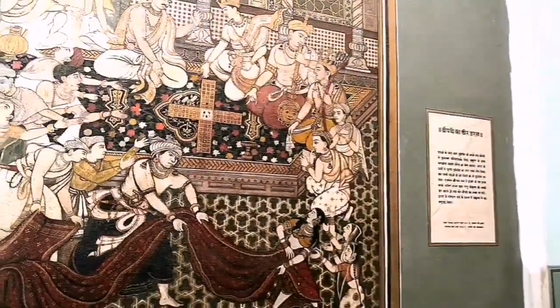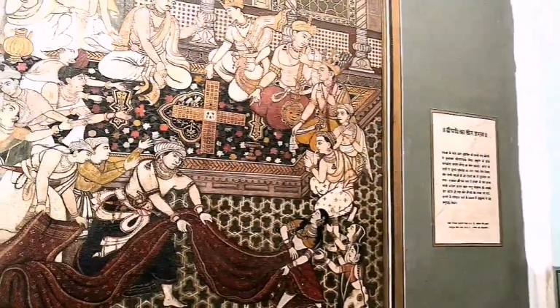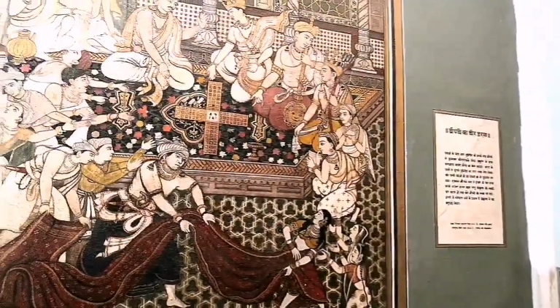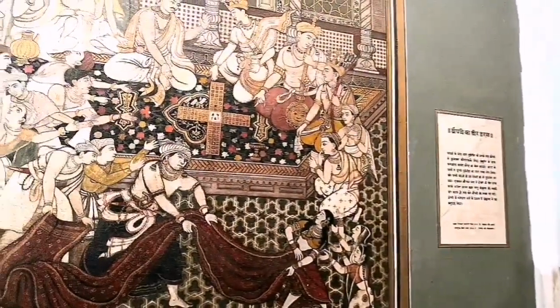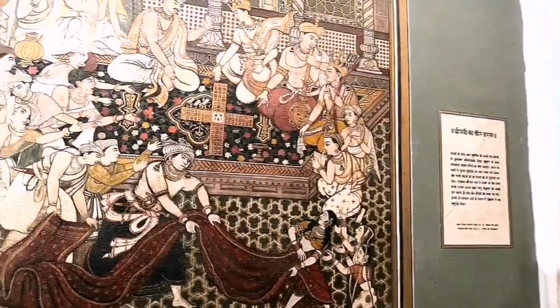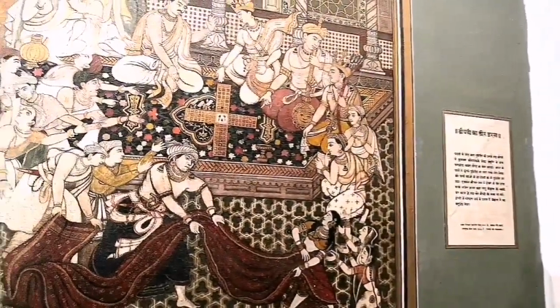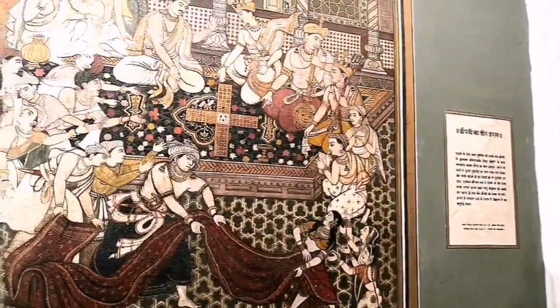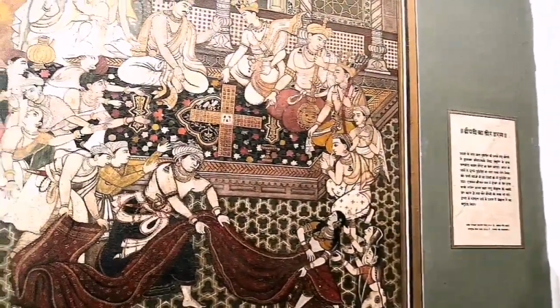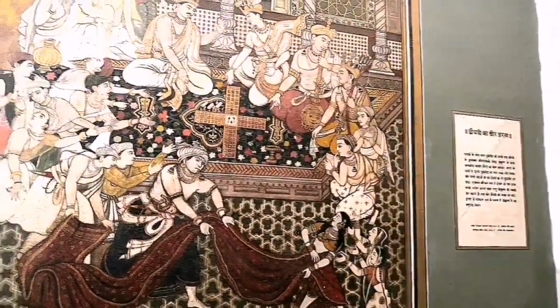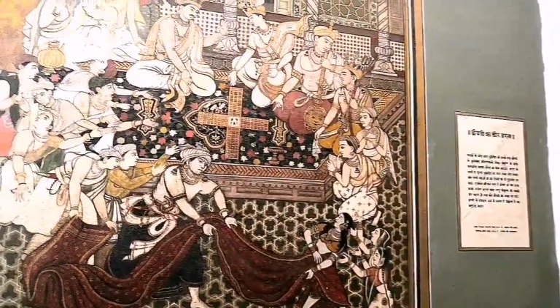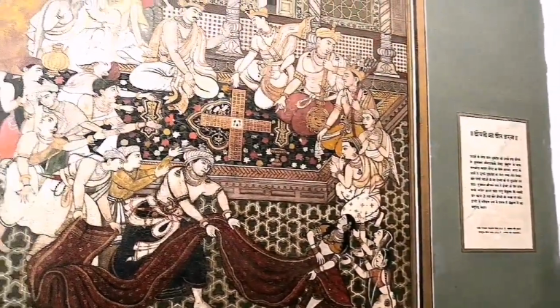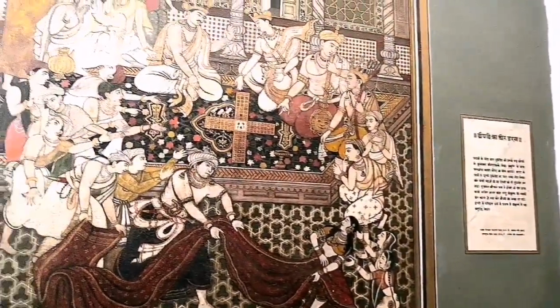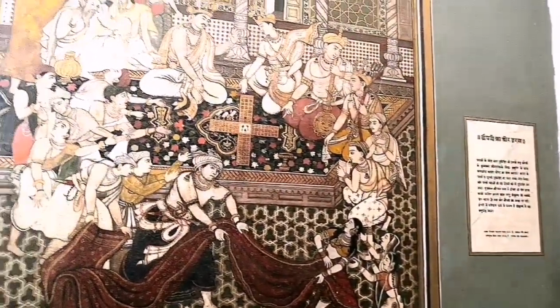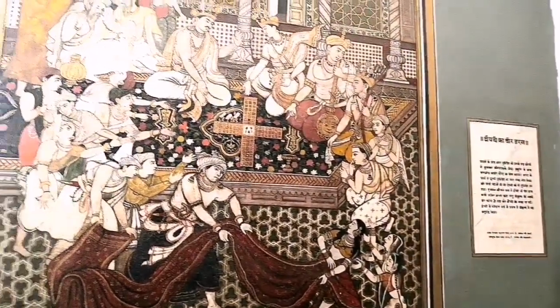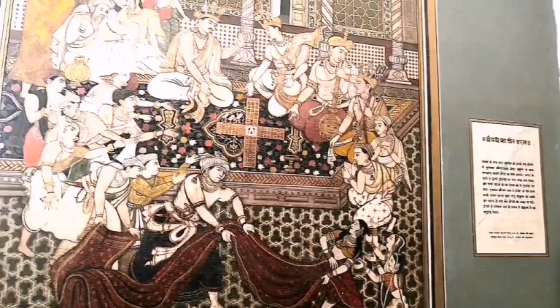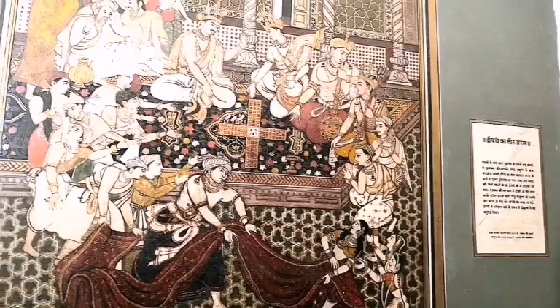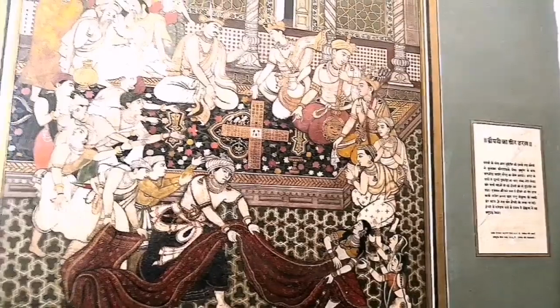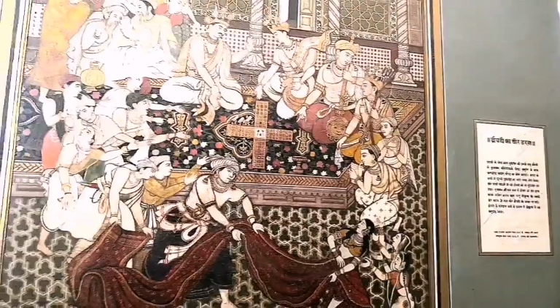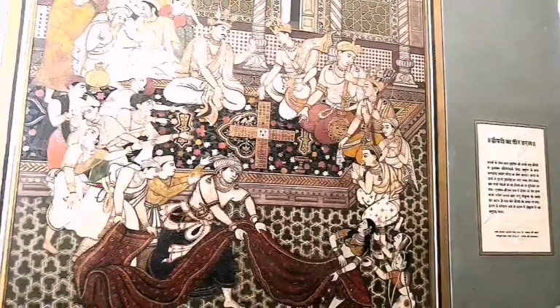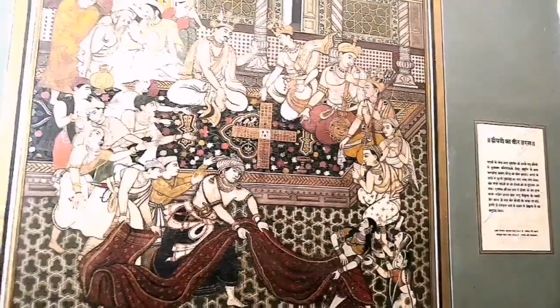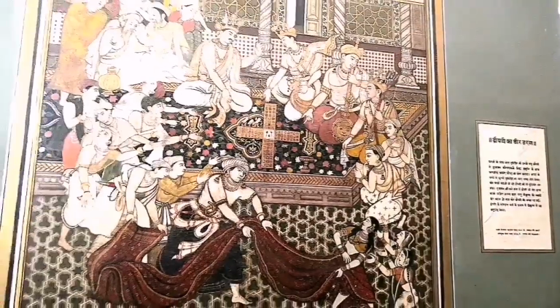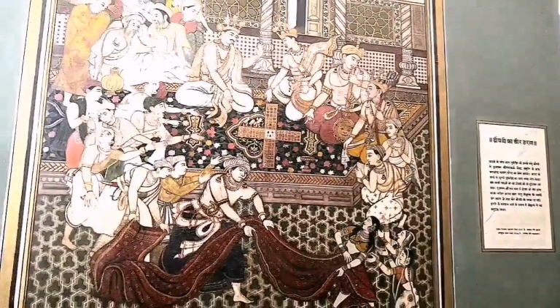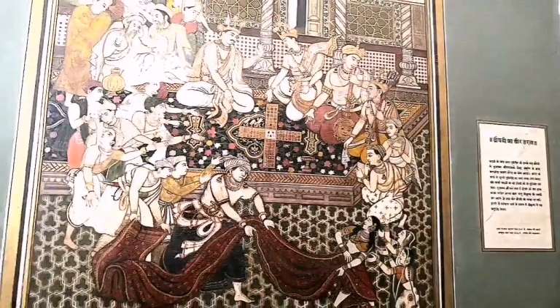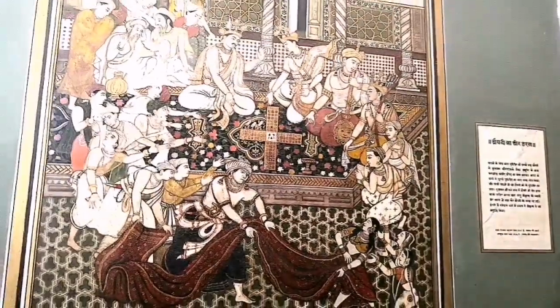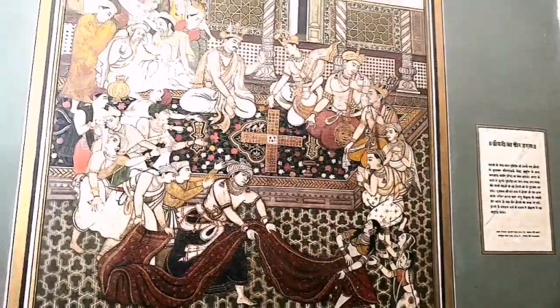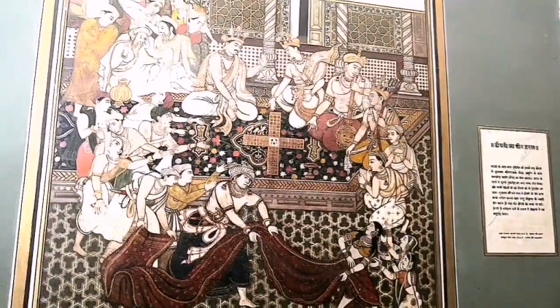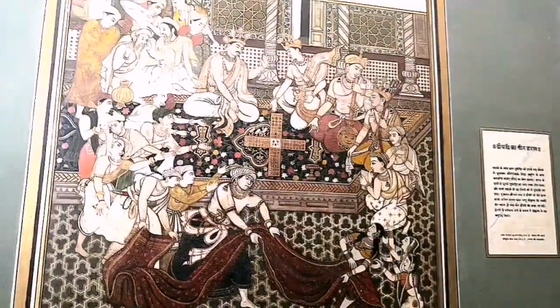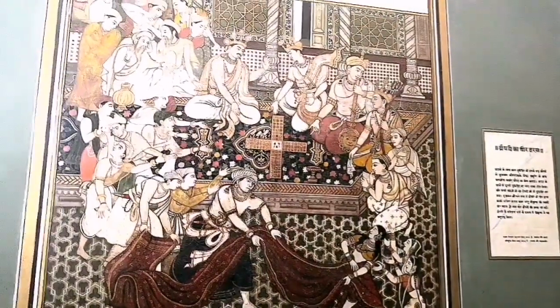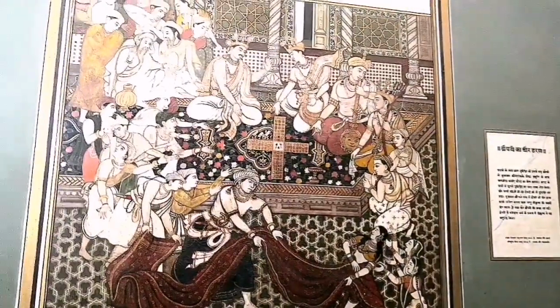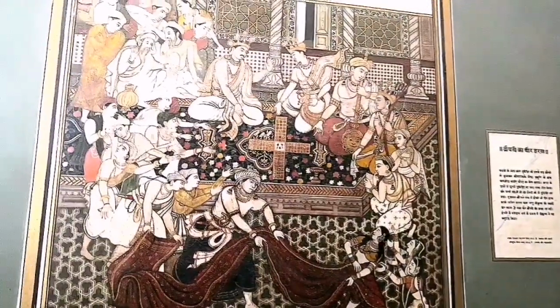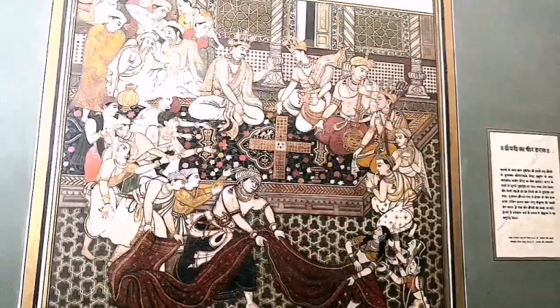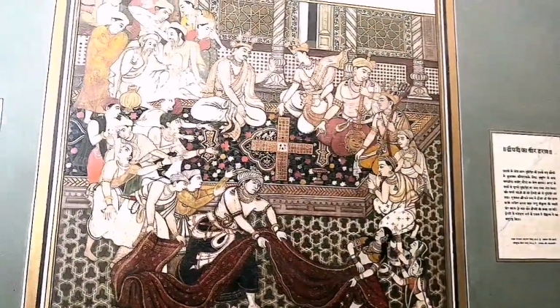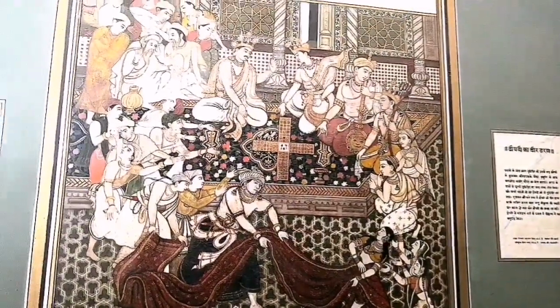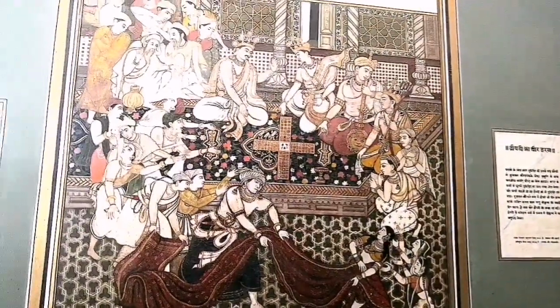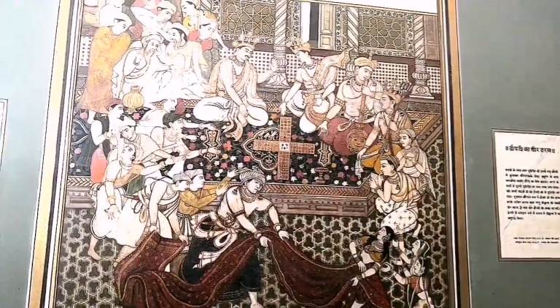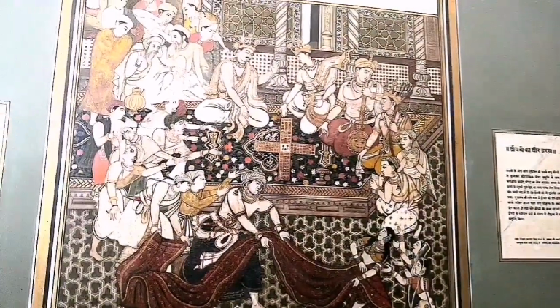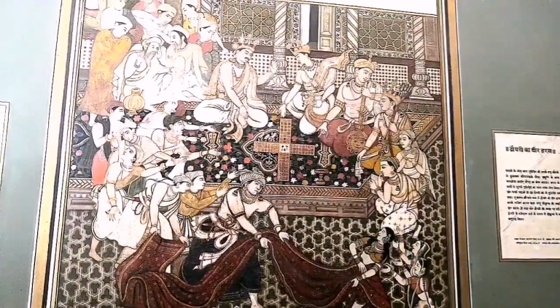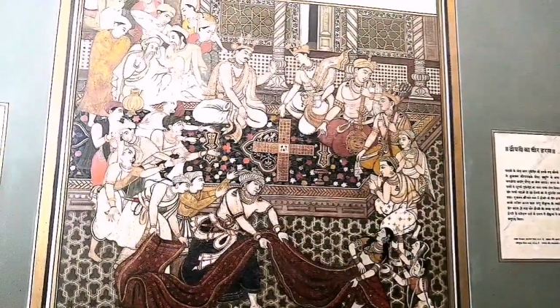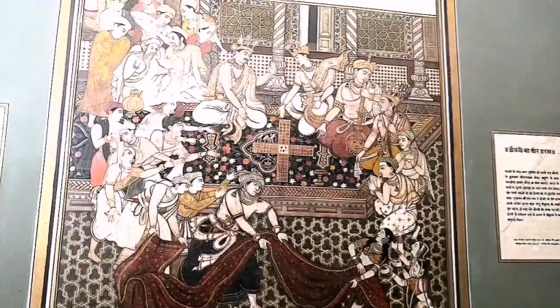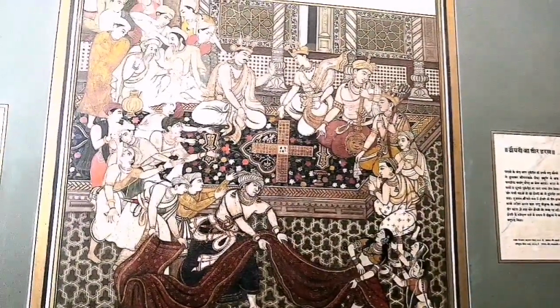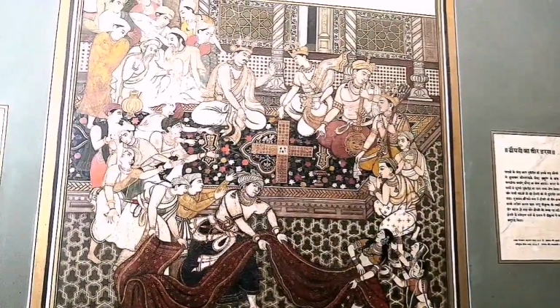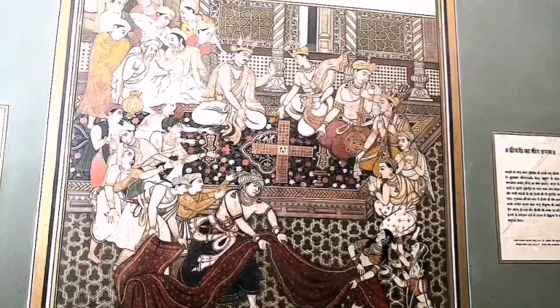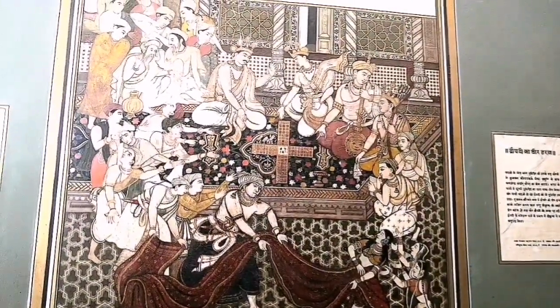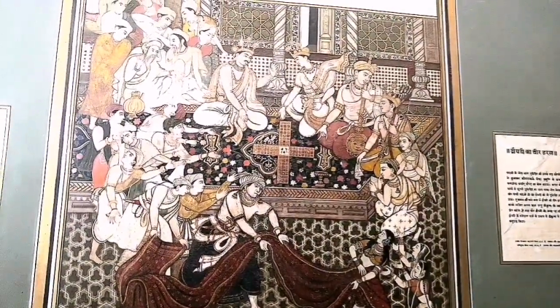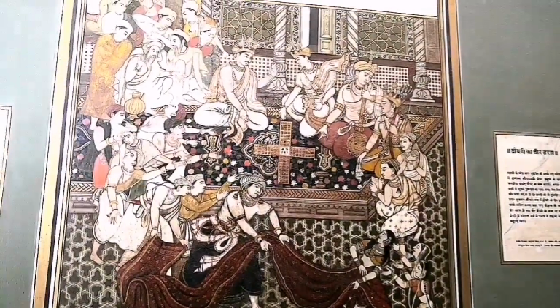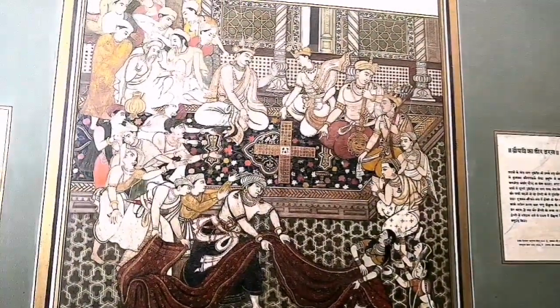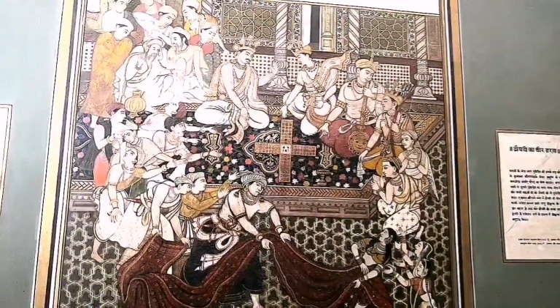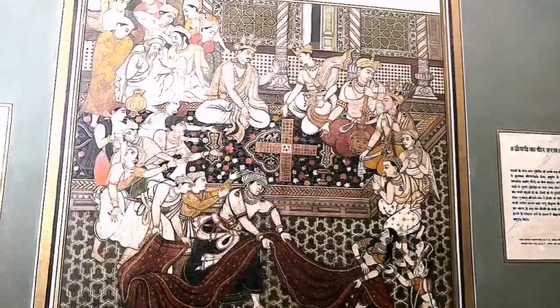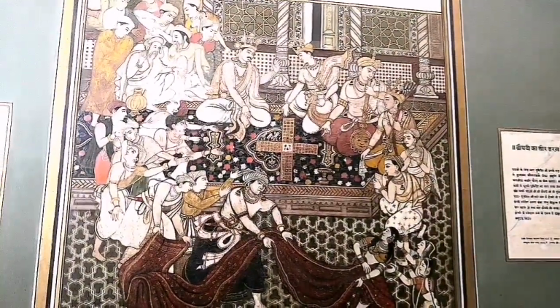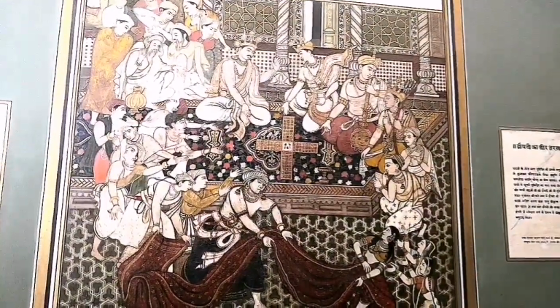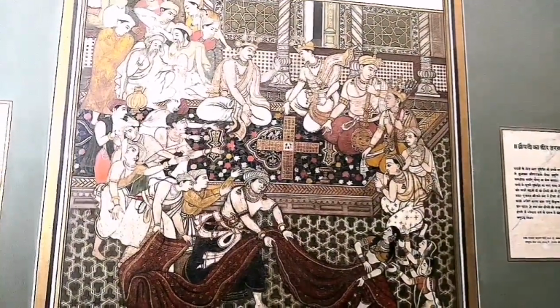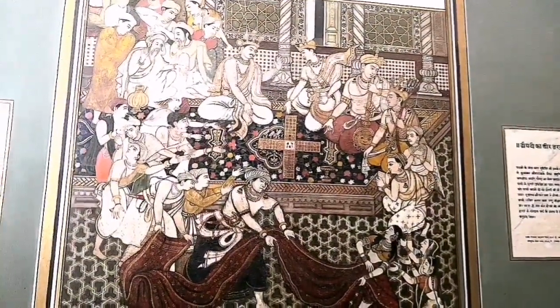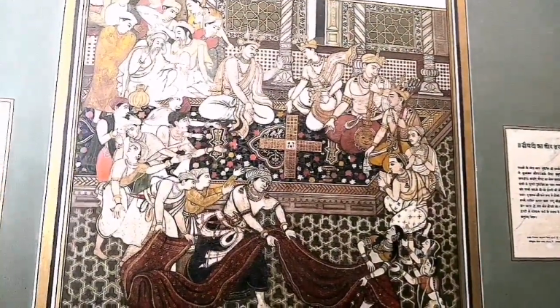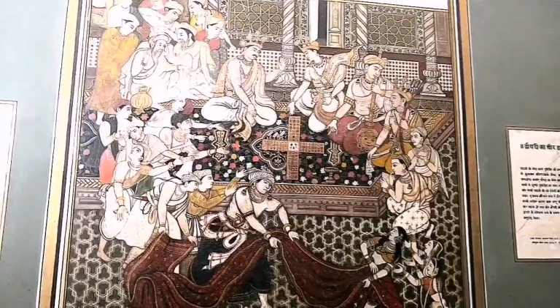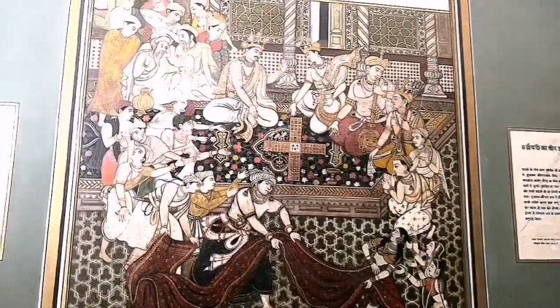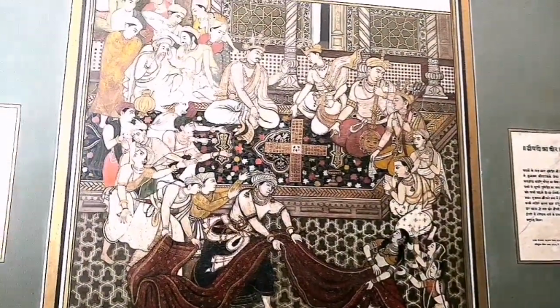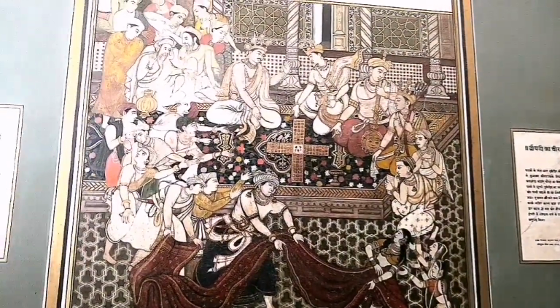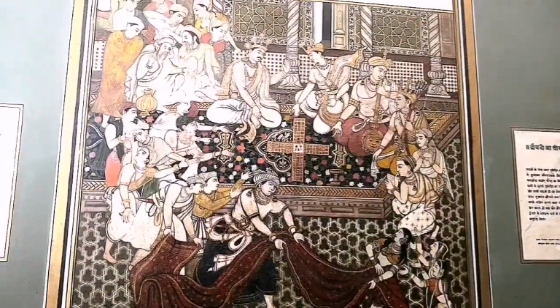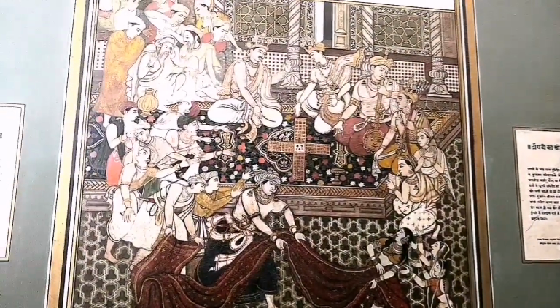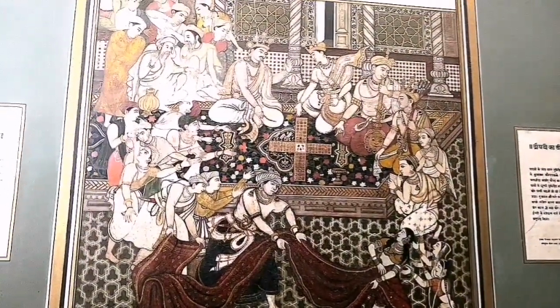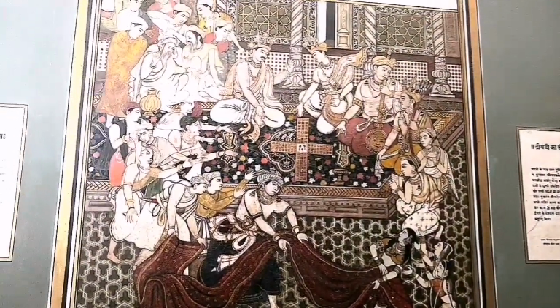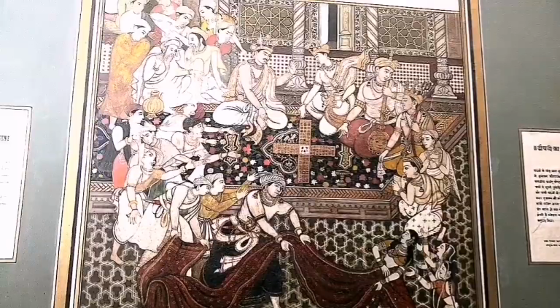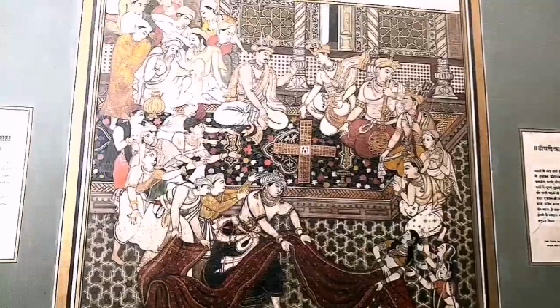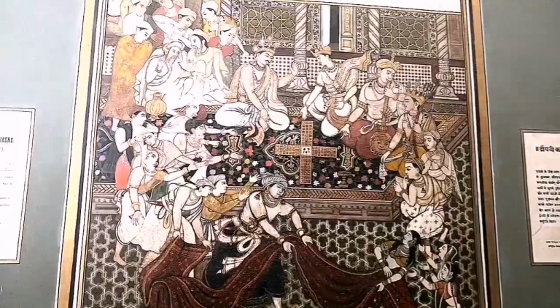These items were collected from the Gupta dynasty, Mughals, Delhi Sultanate, and British rulers.